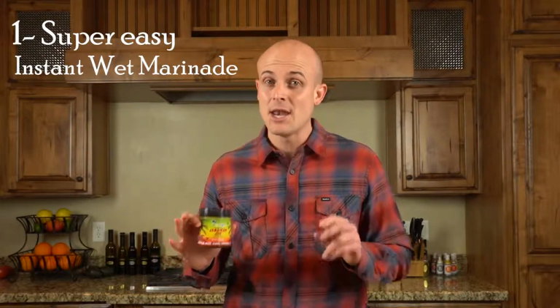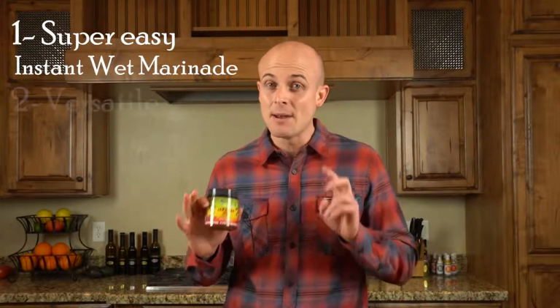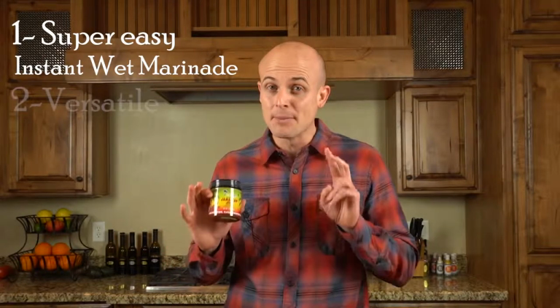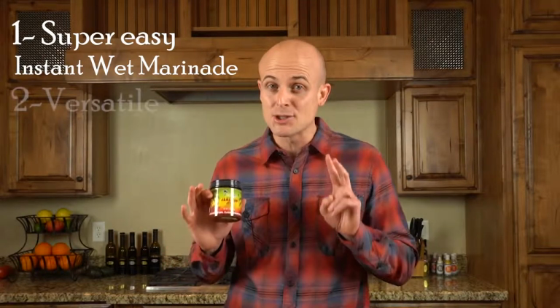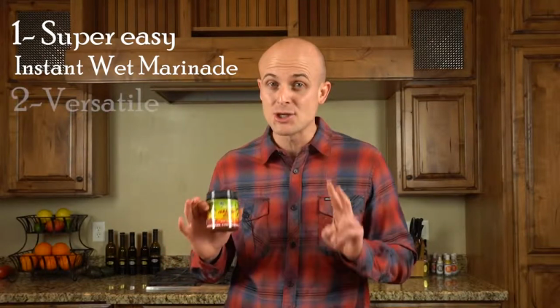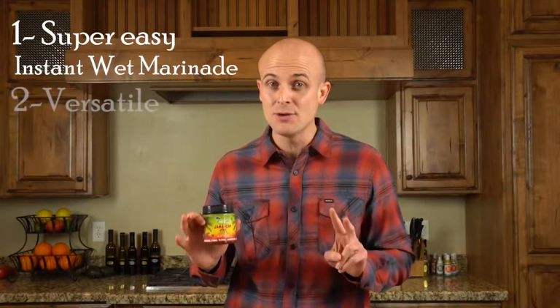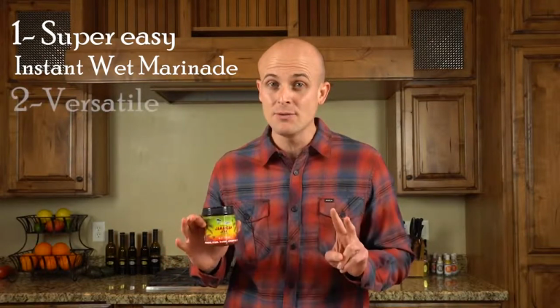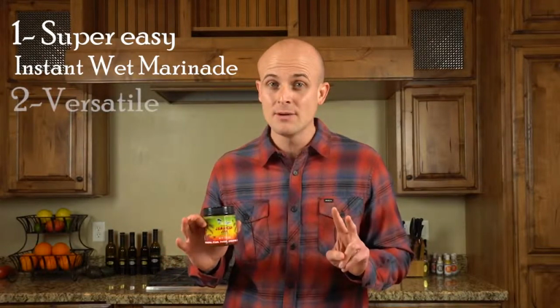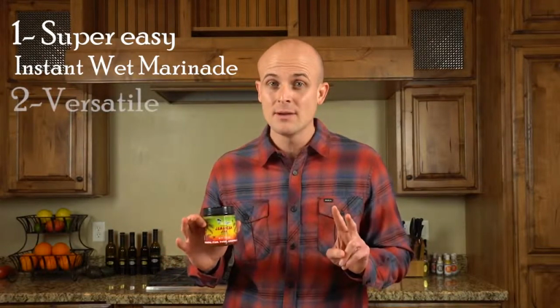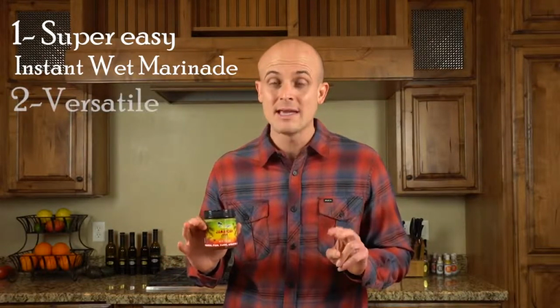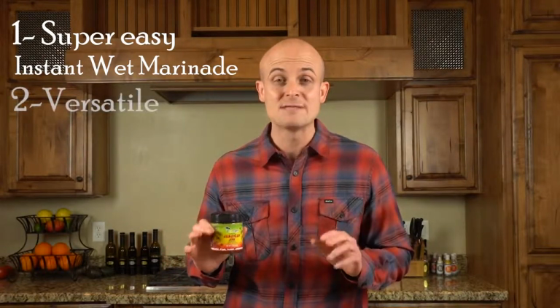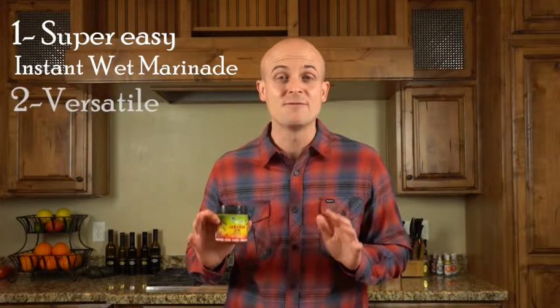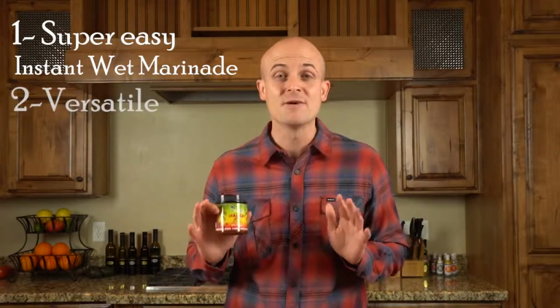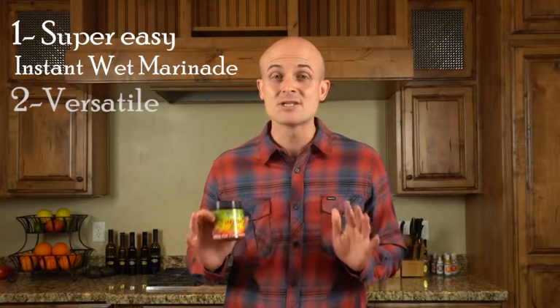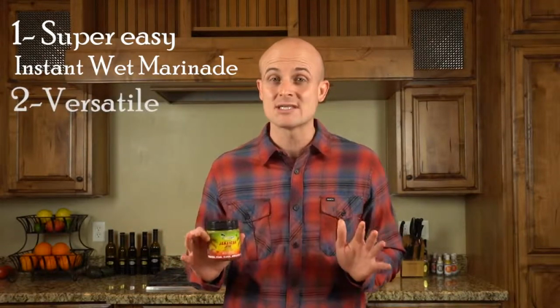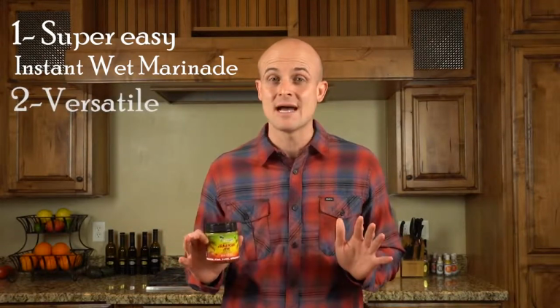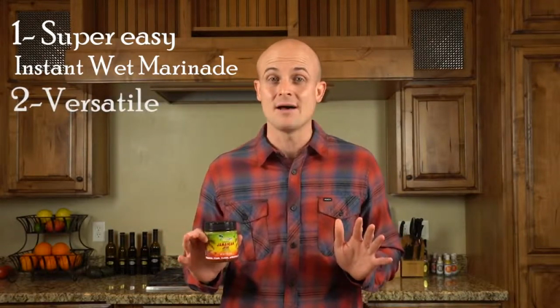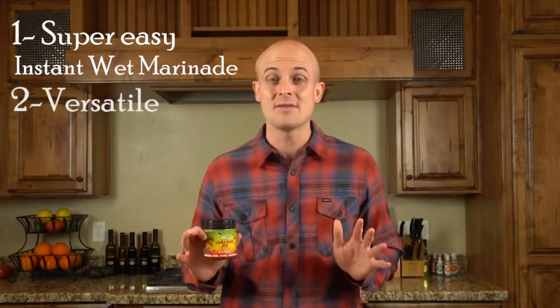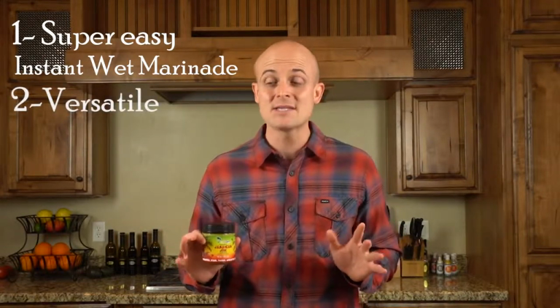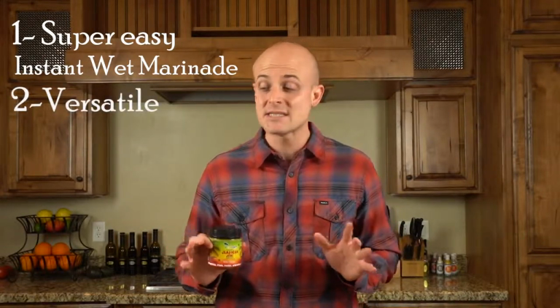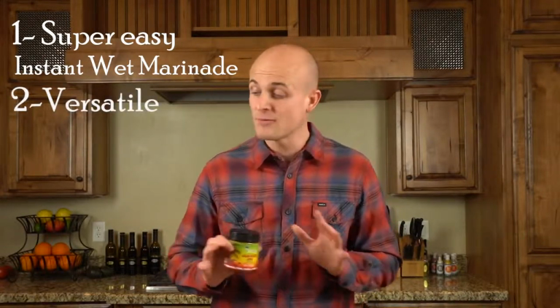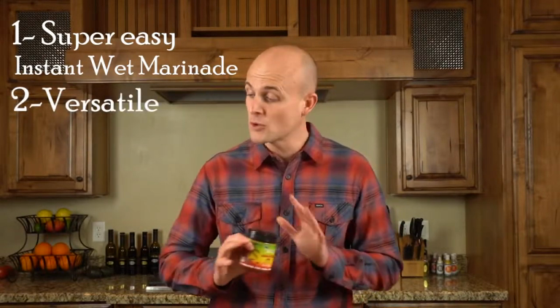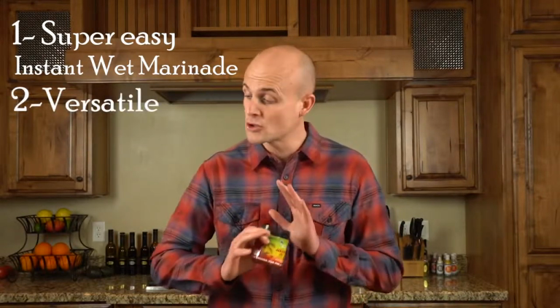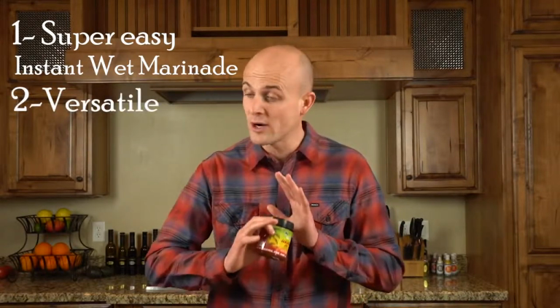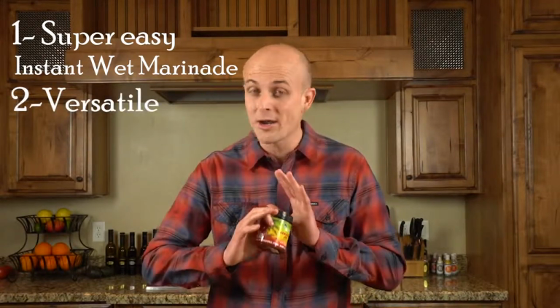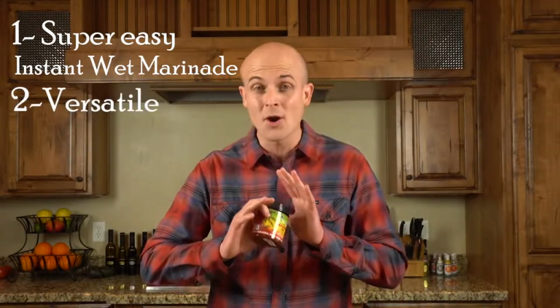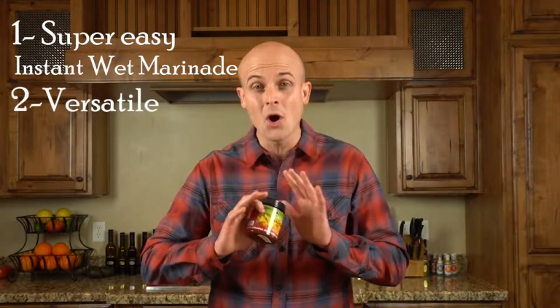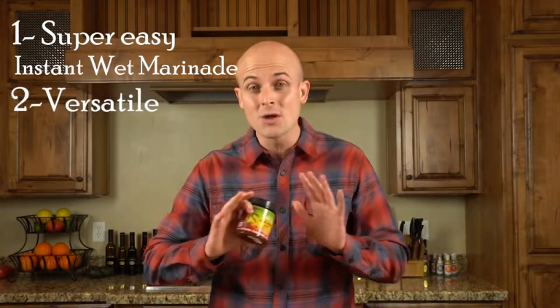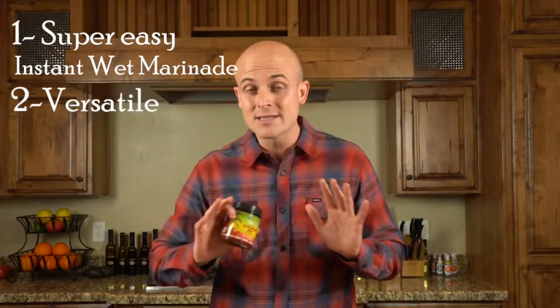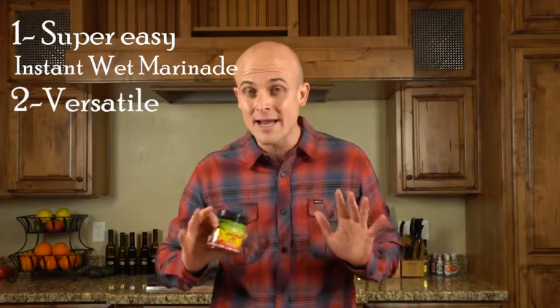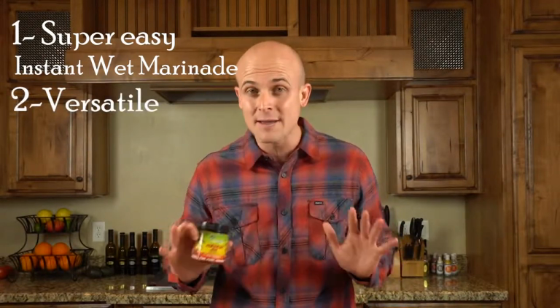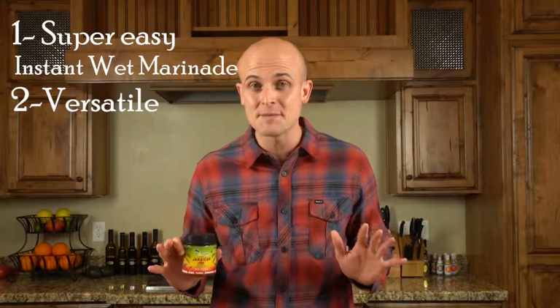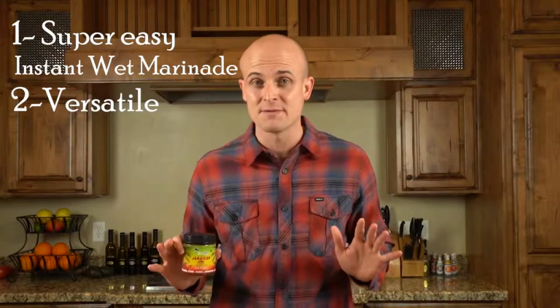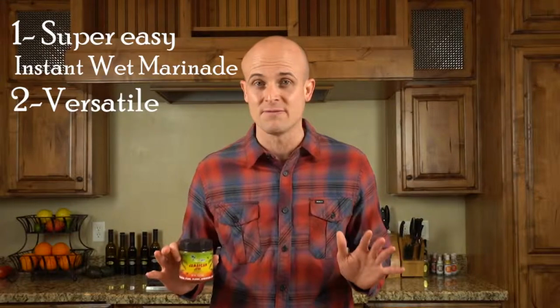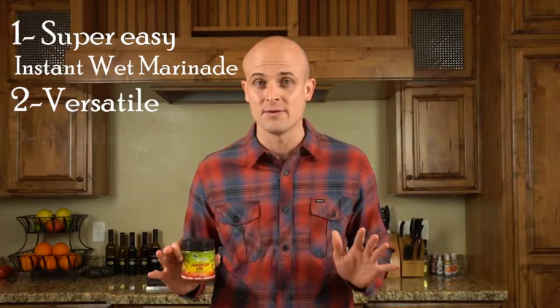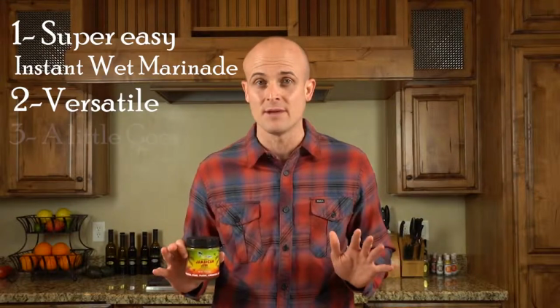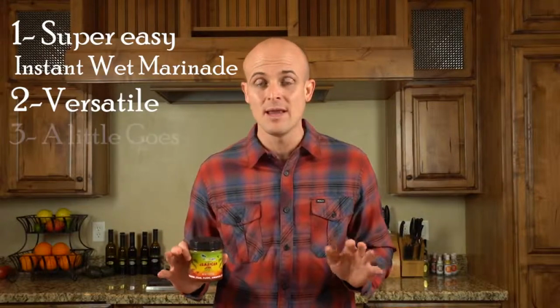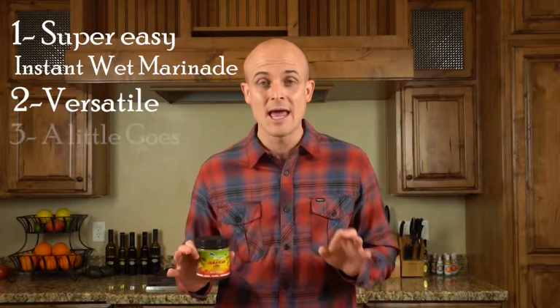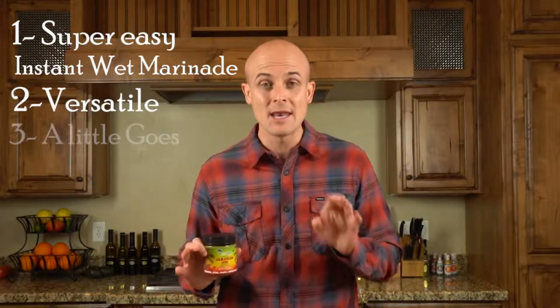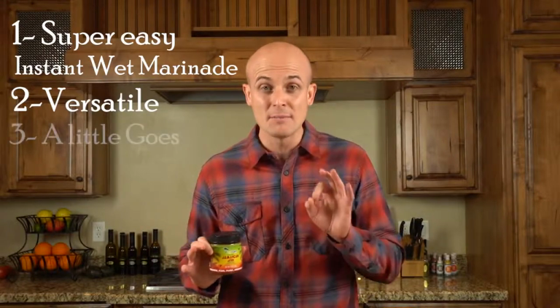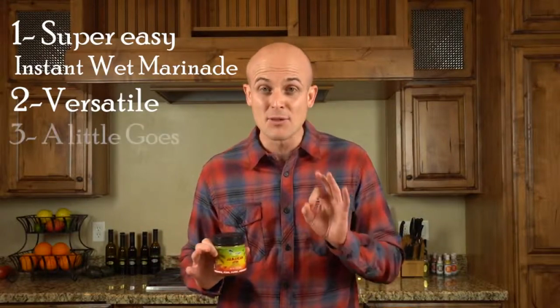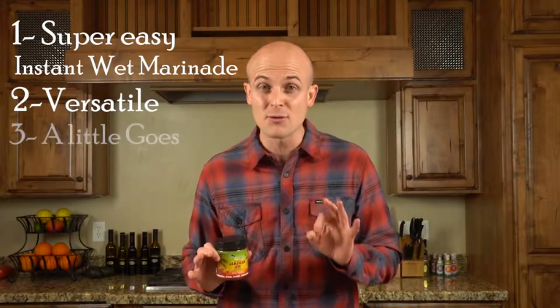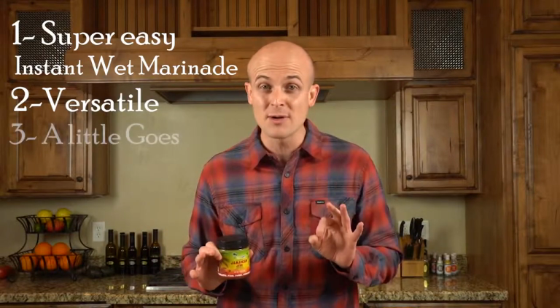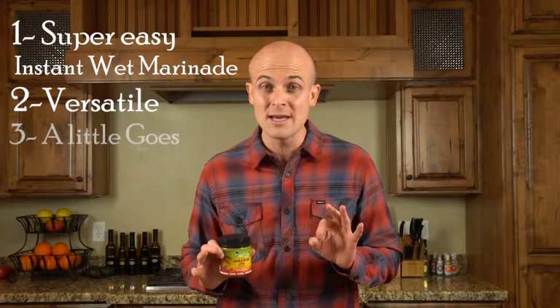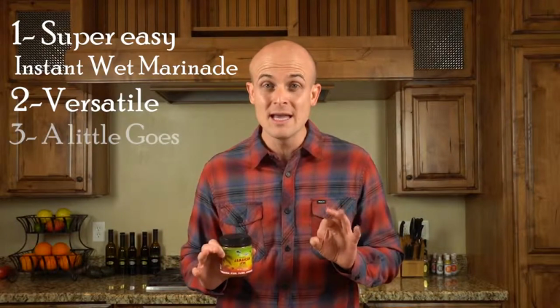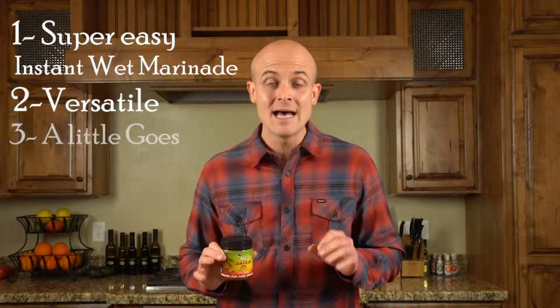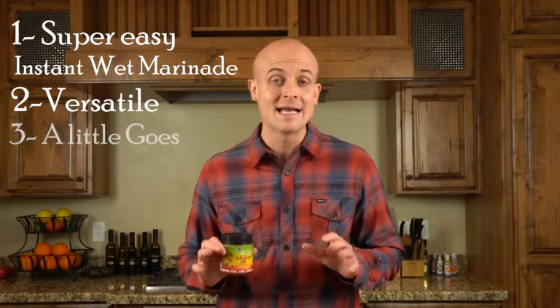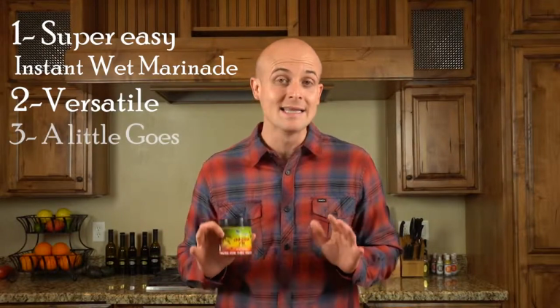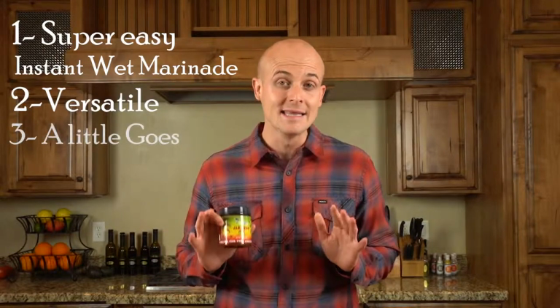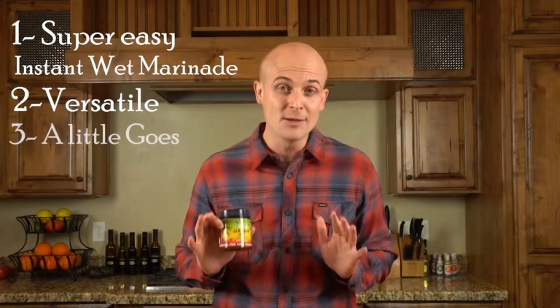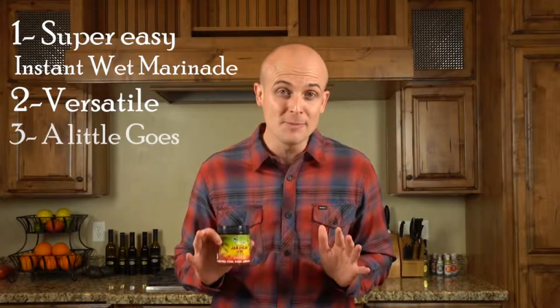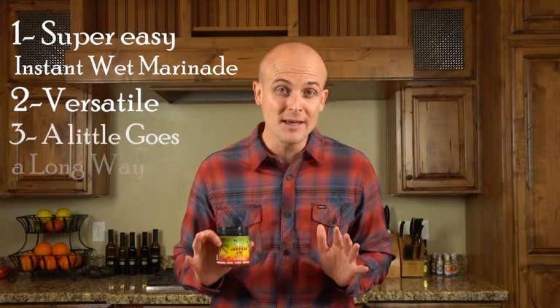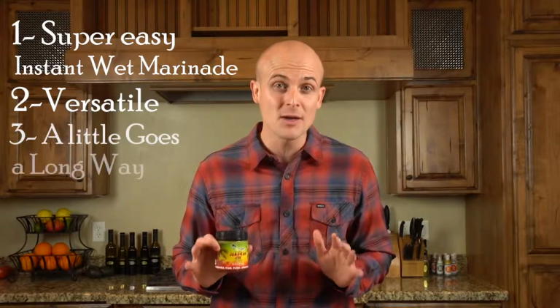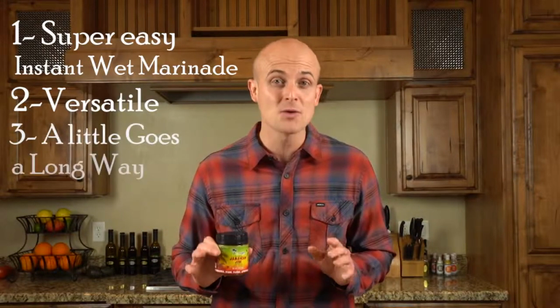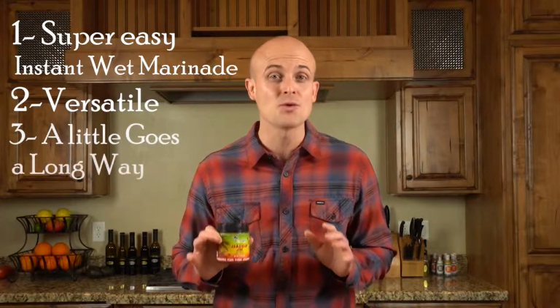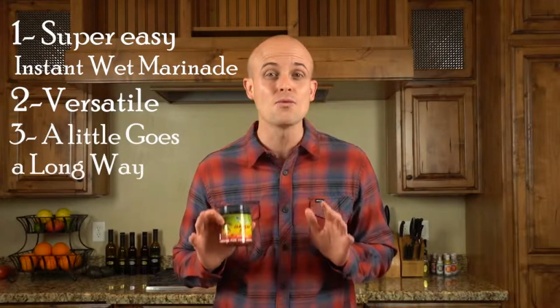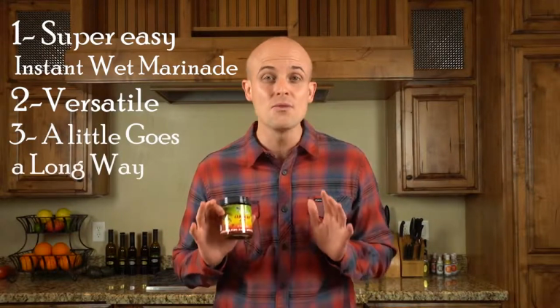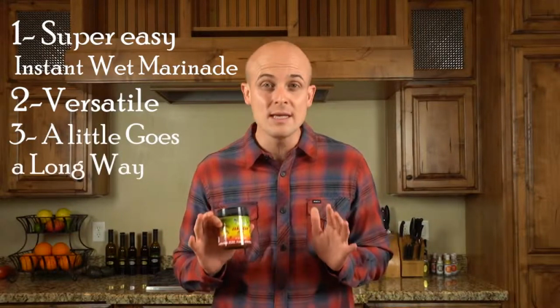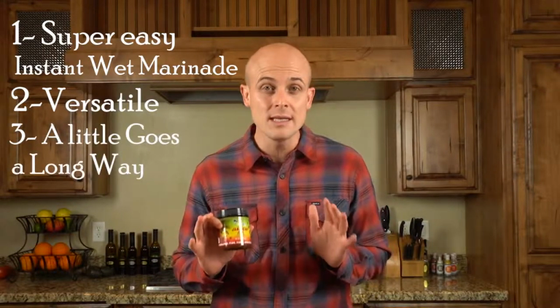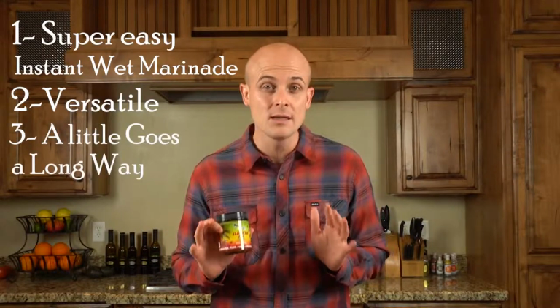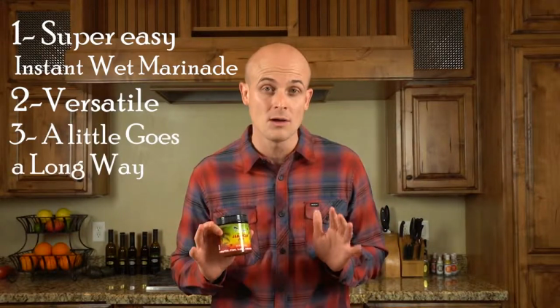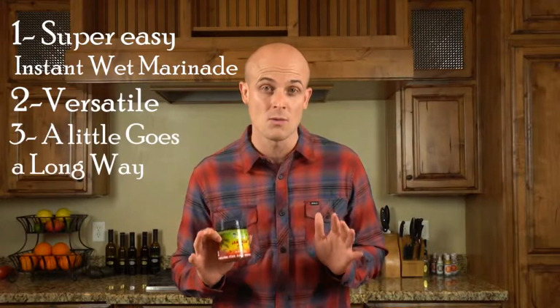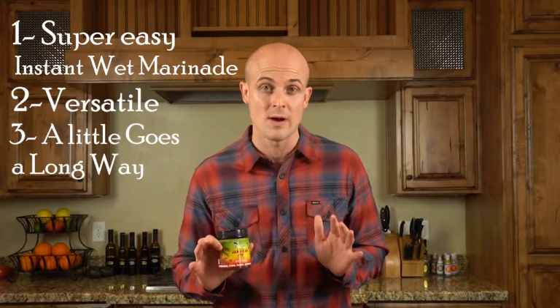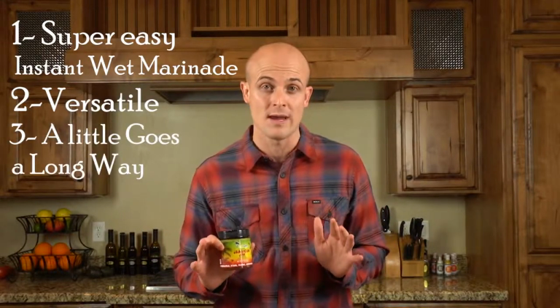Number two, it's versatile — this stuff goes great on all types of food. And number three, a little bit goes a really long way.